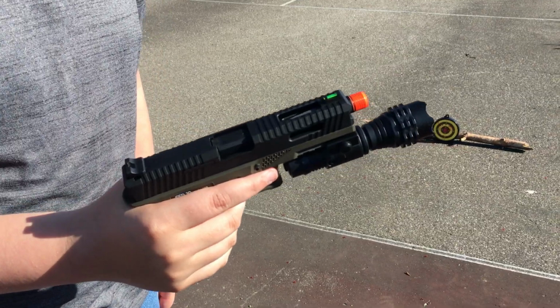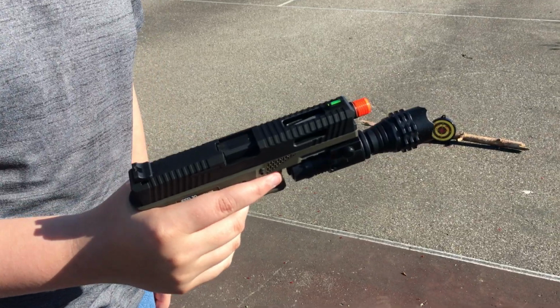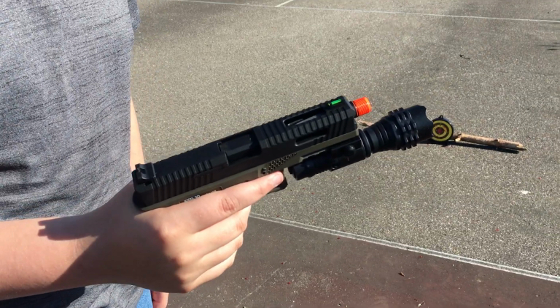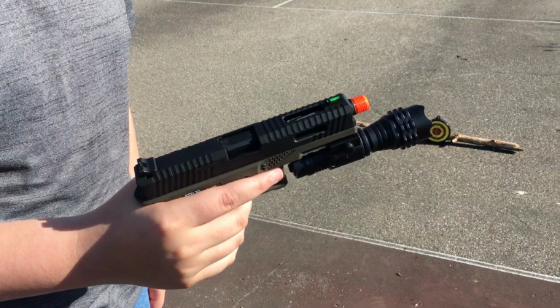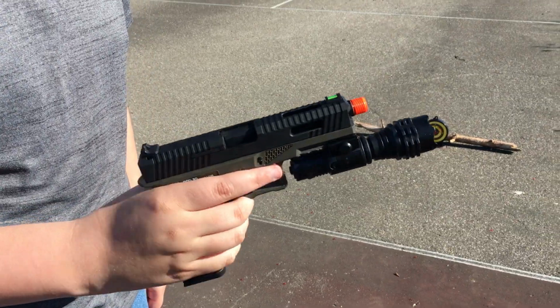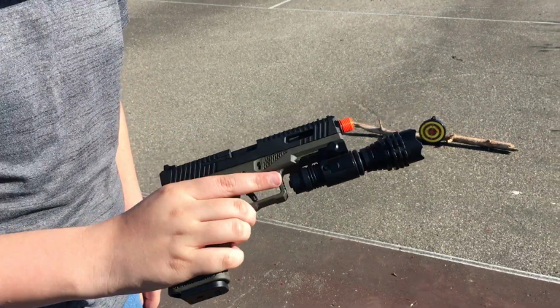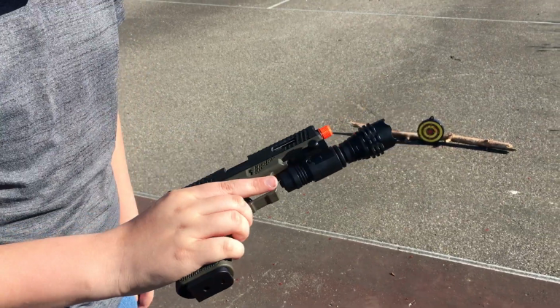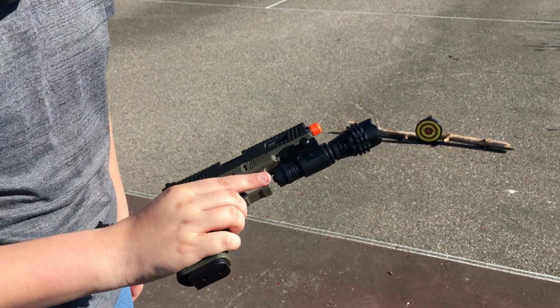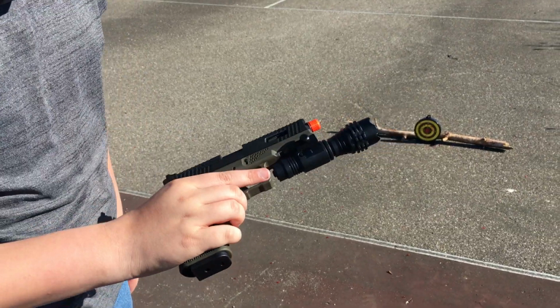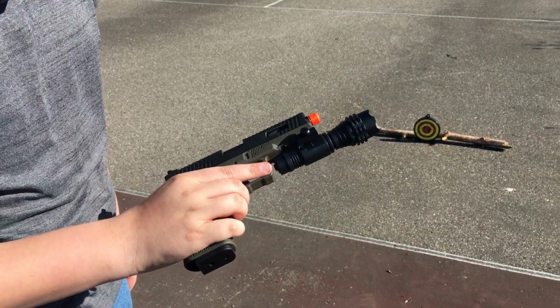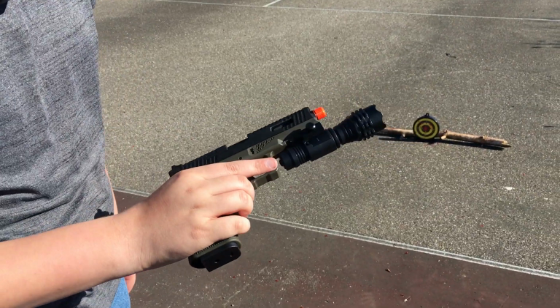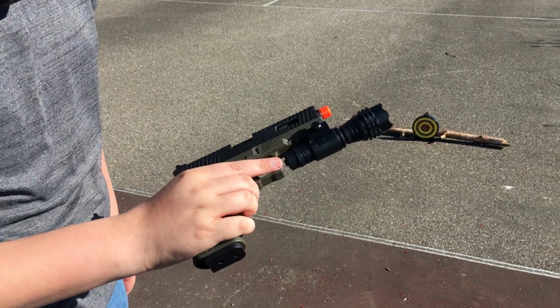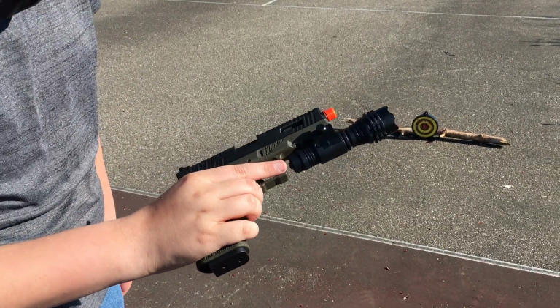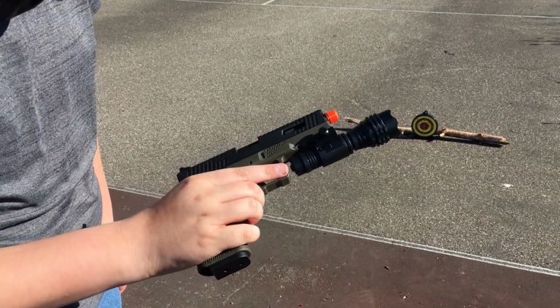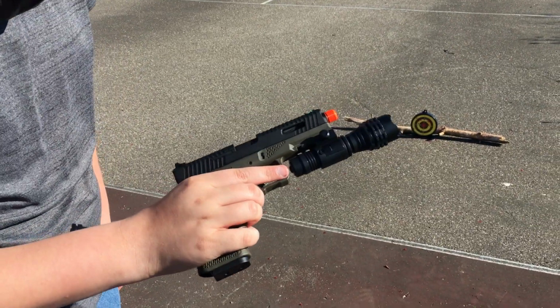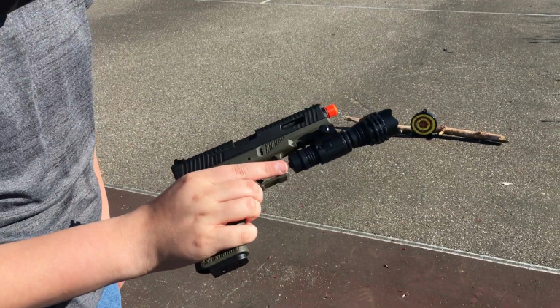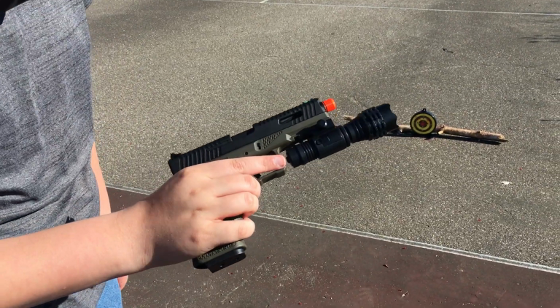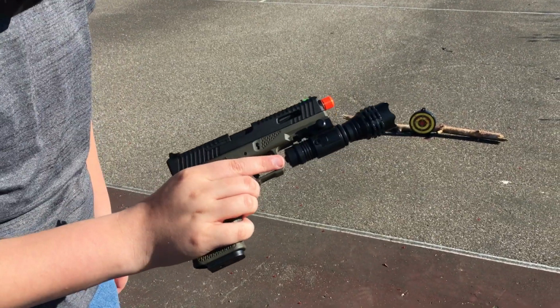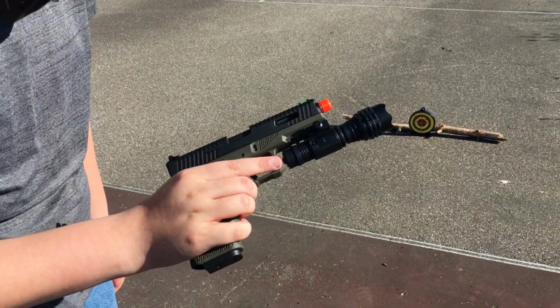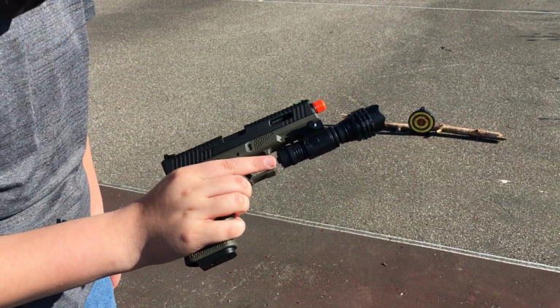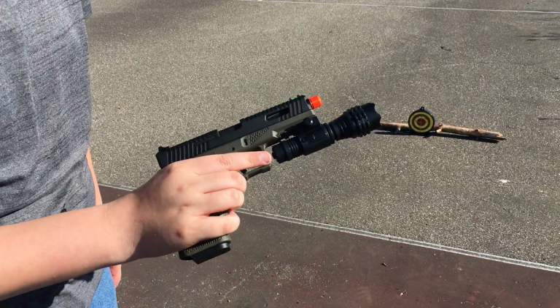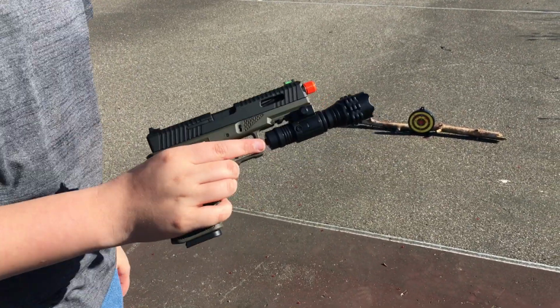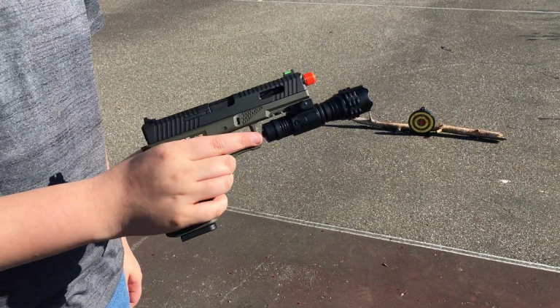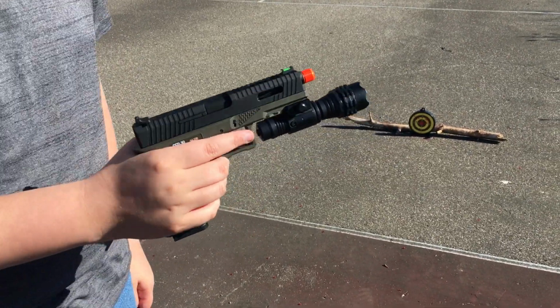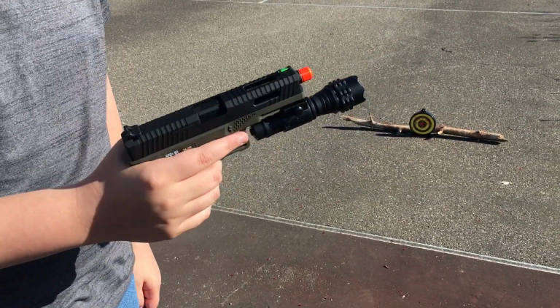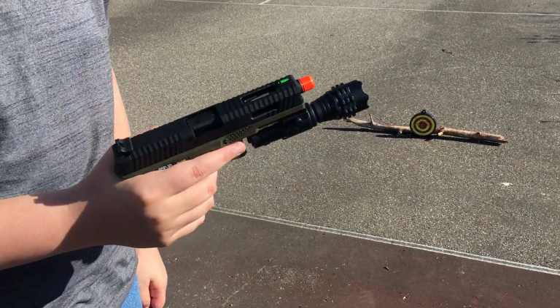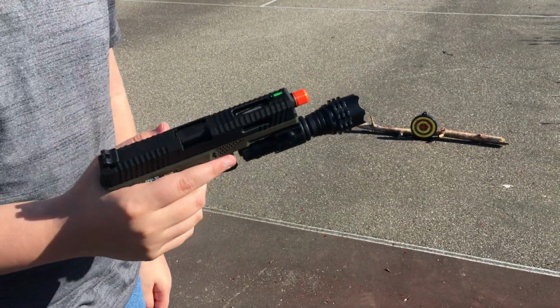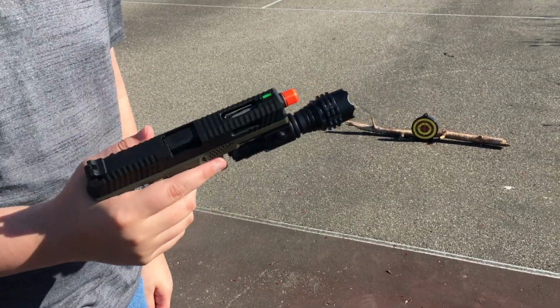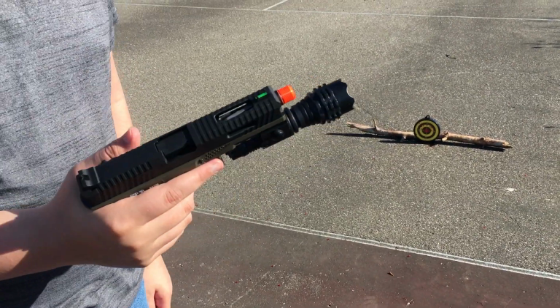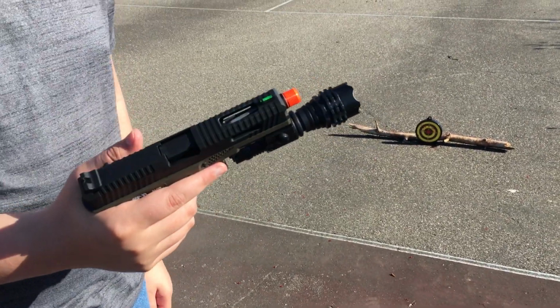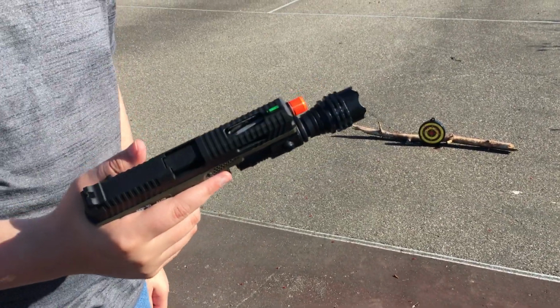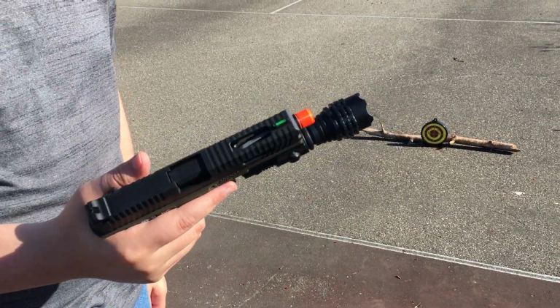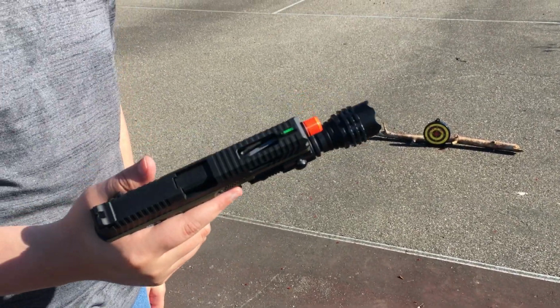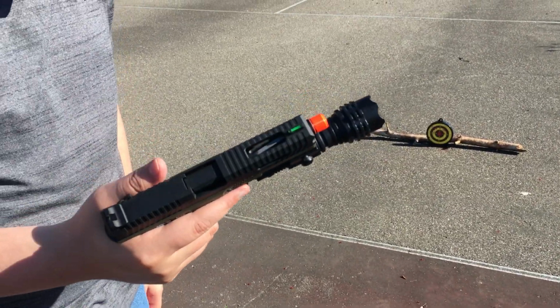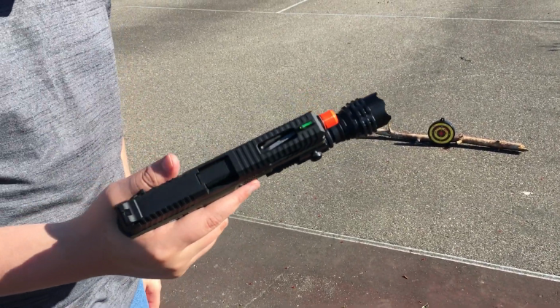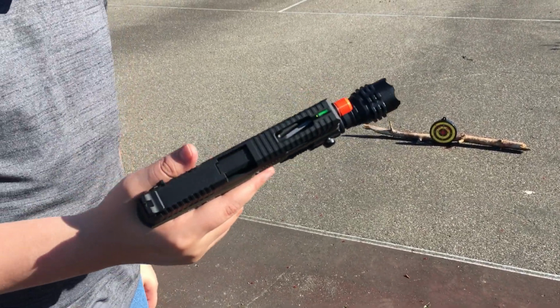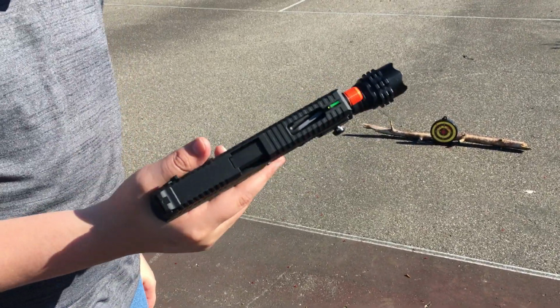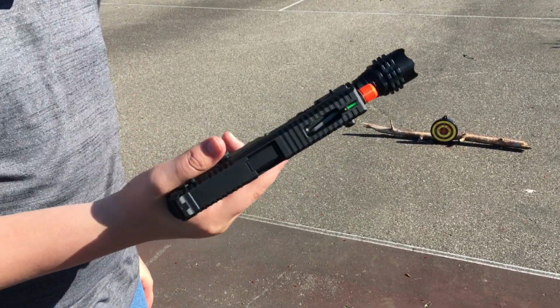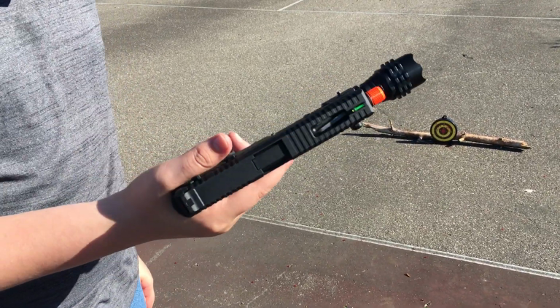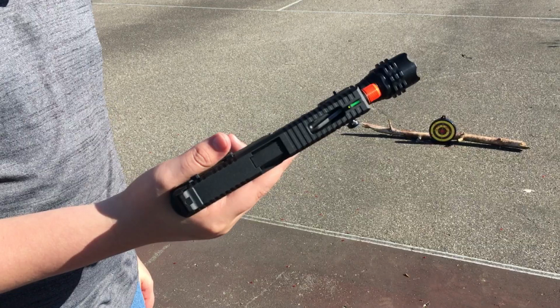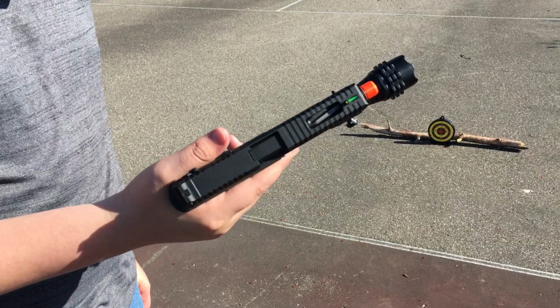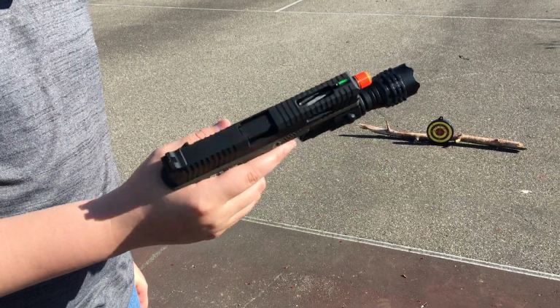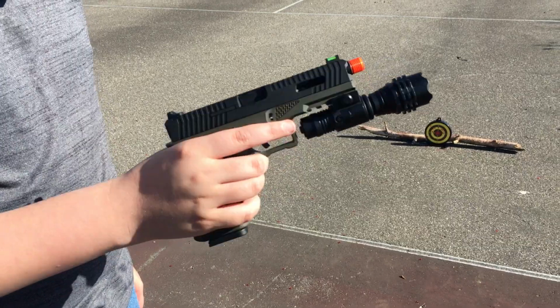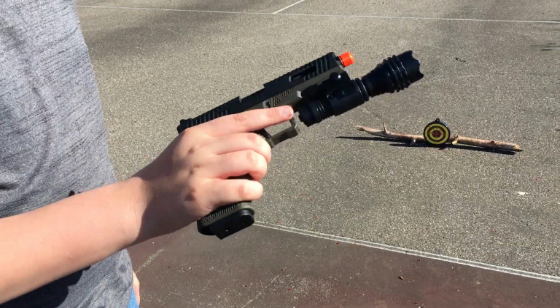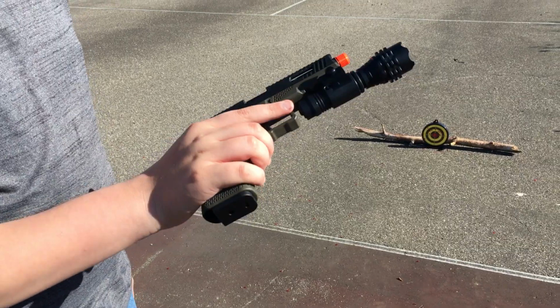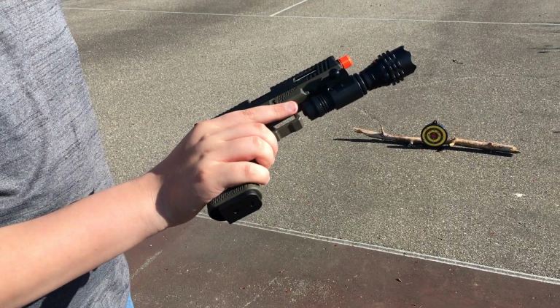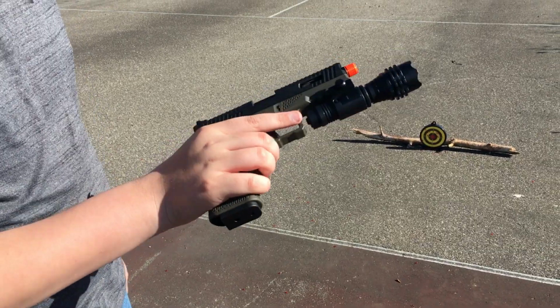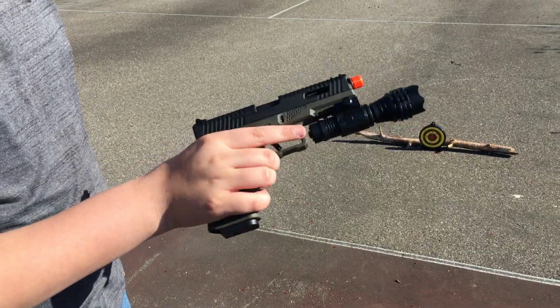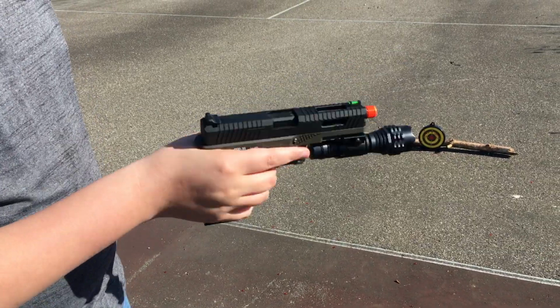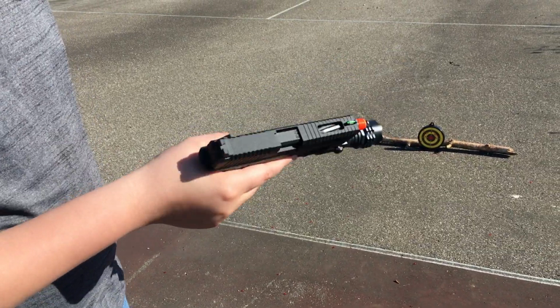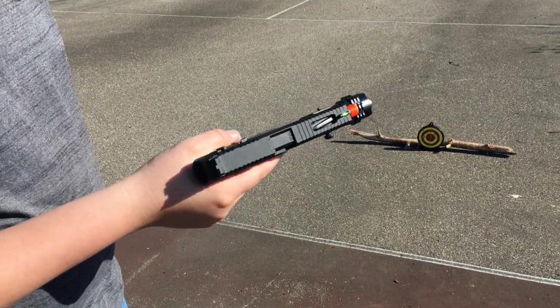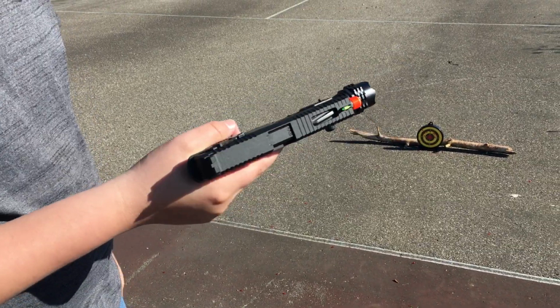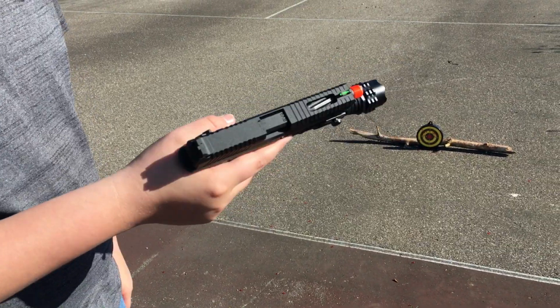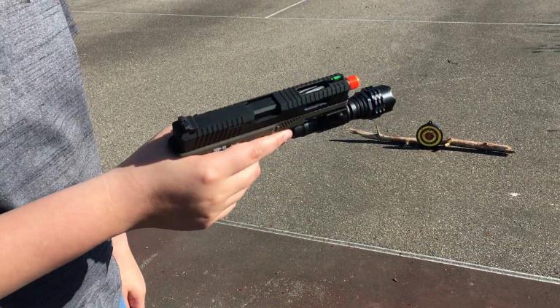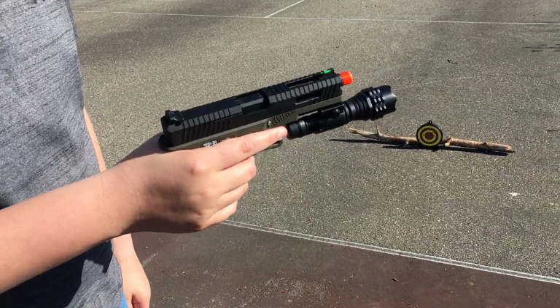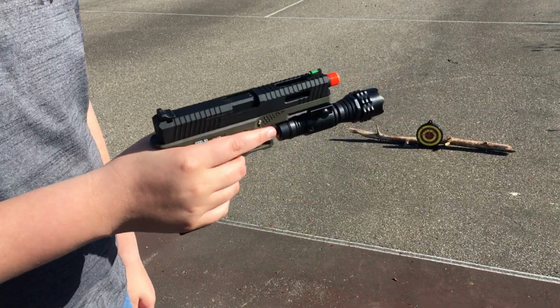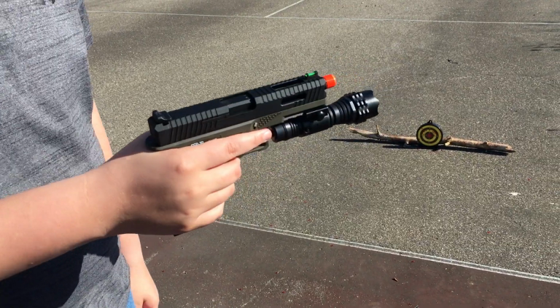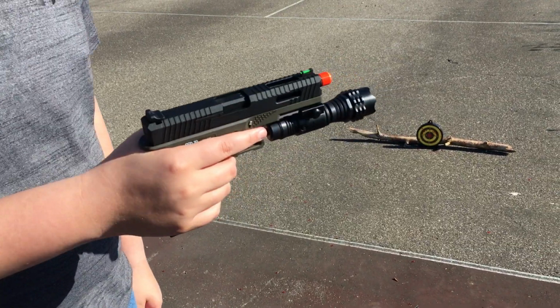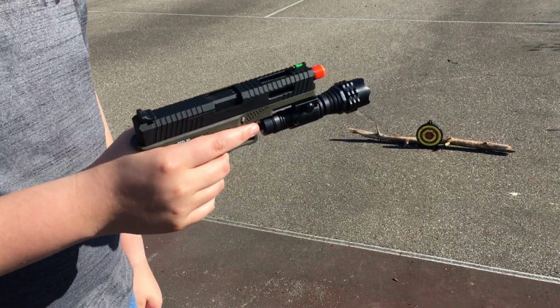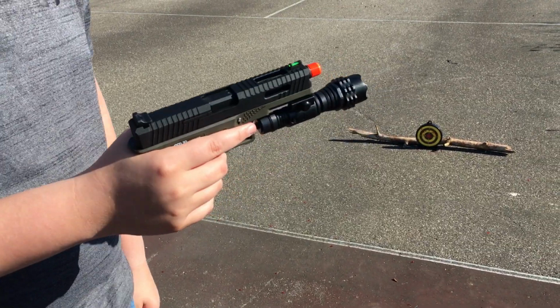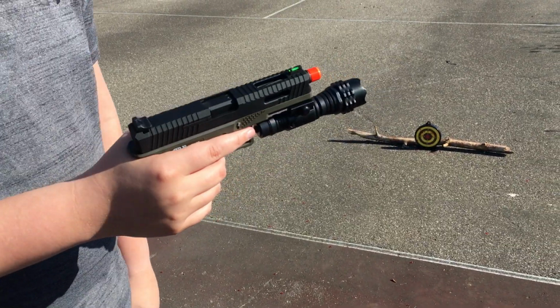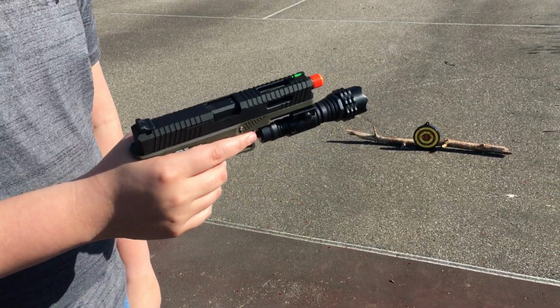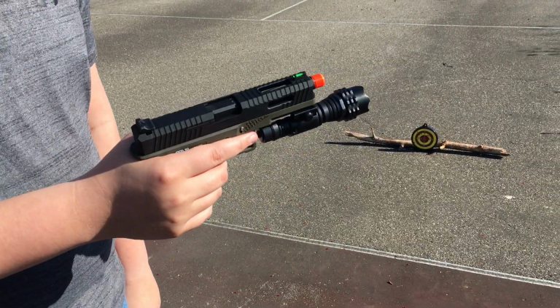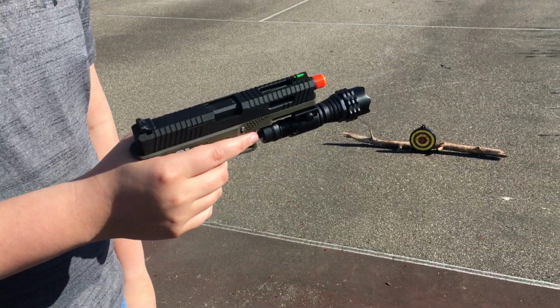Let me know what else I should add on here next — I've got a laser and a flashlight. Anything else? Thank you.